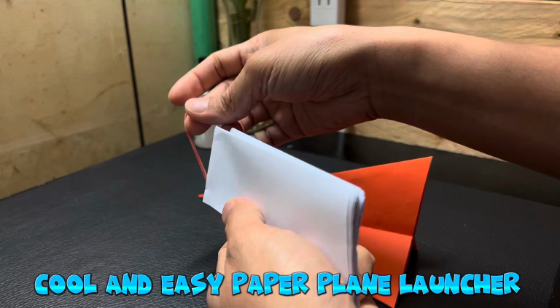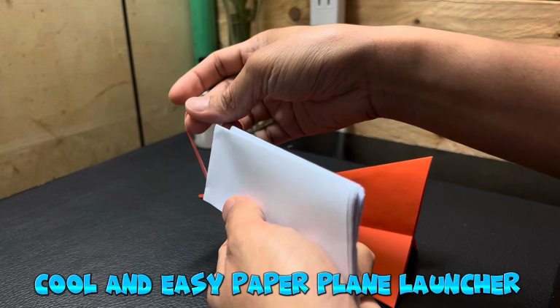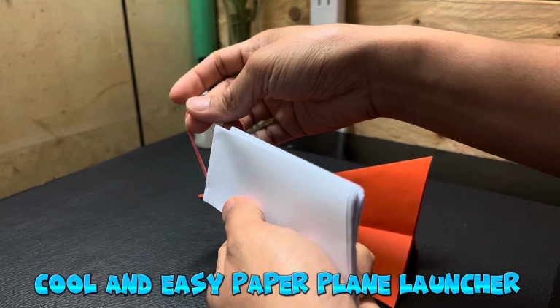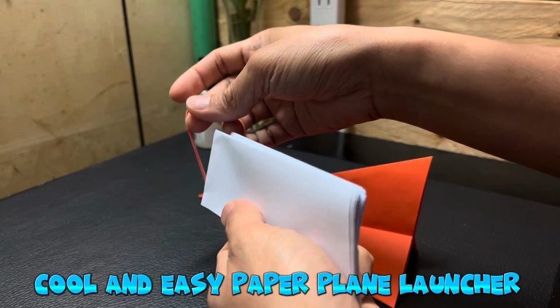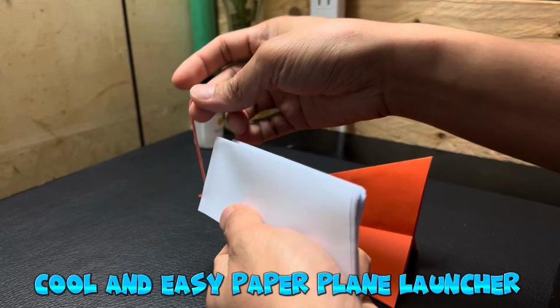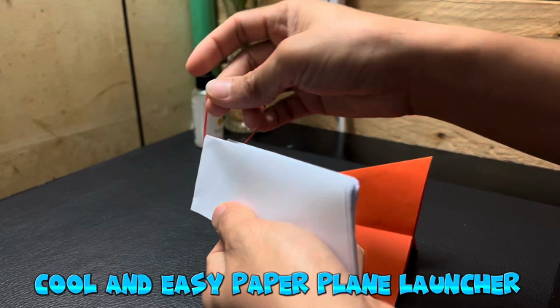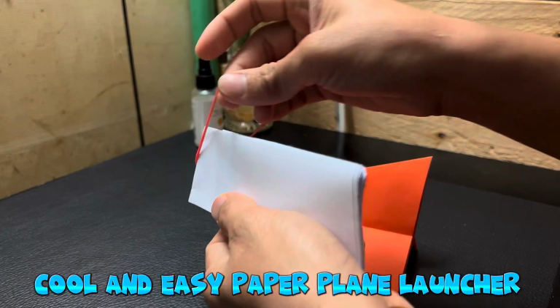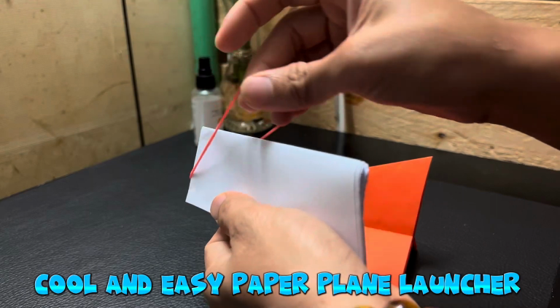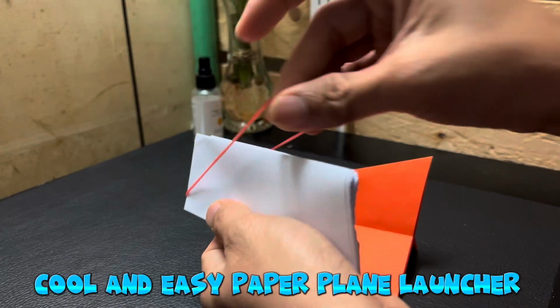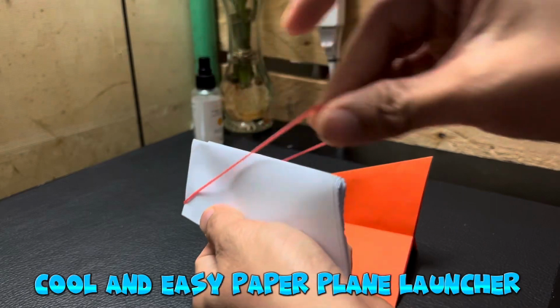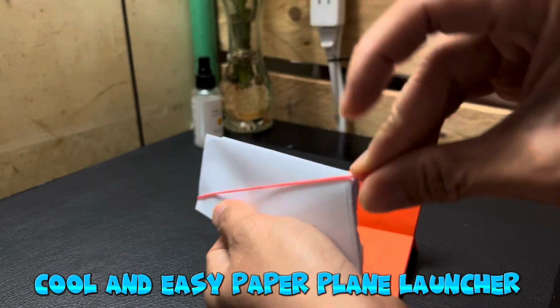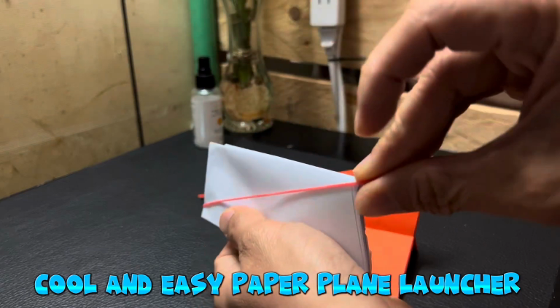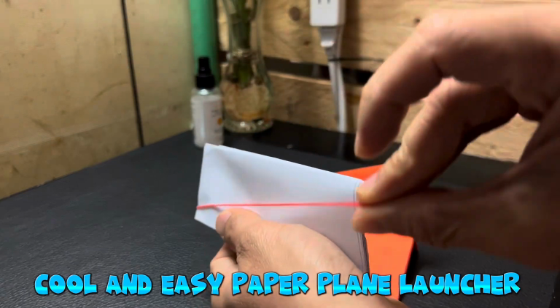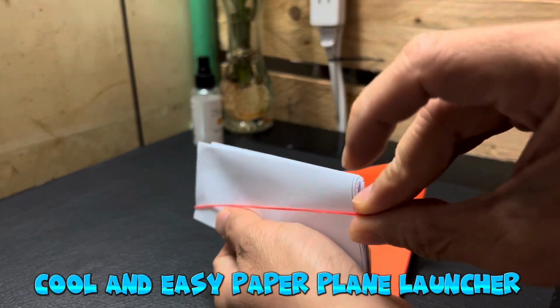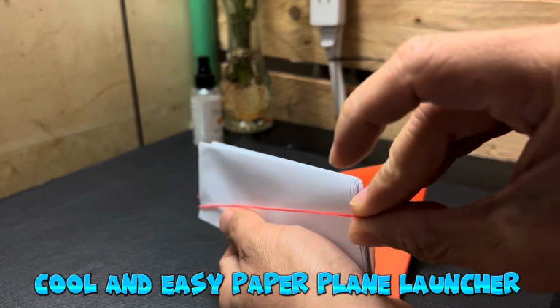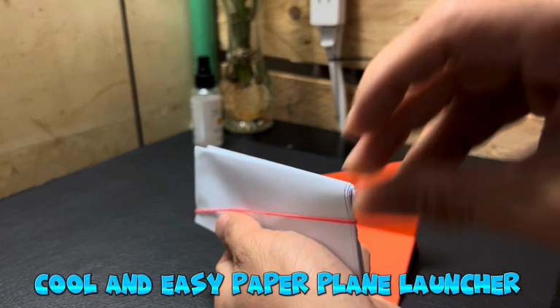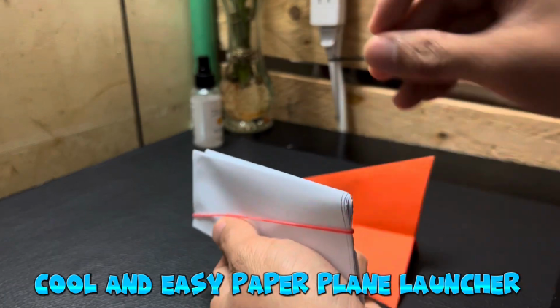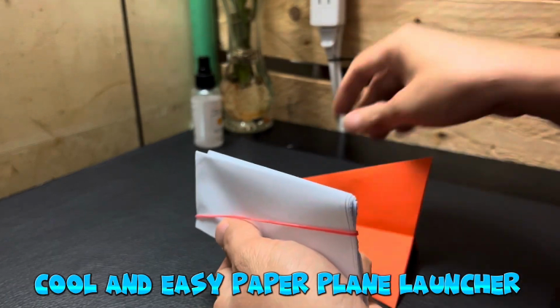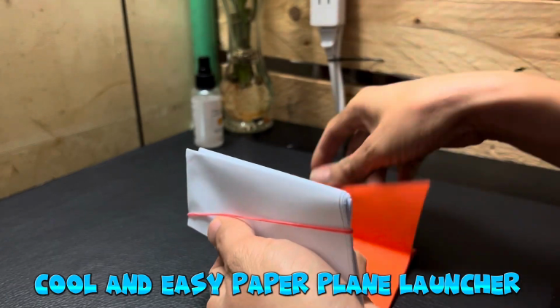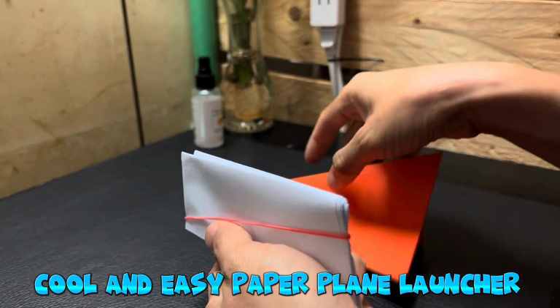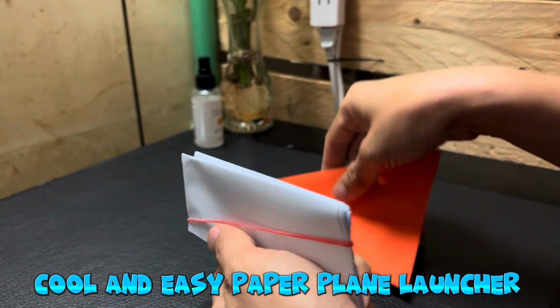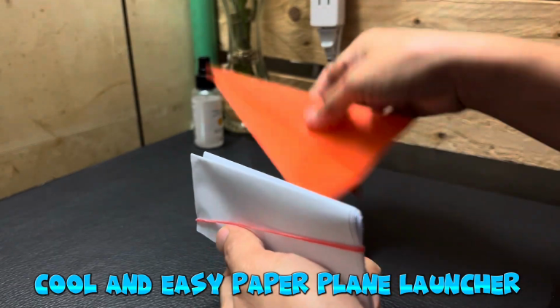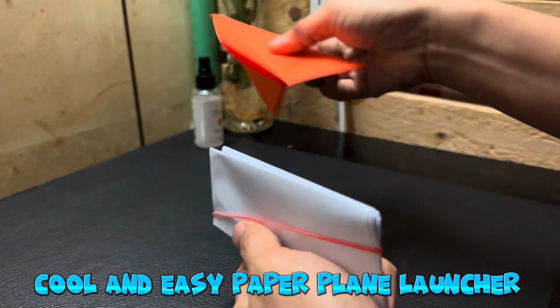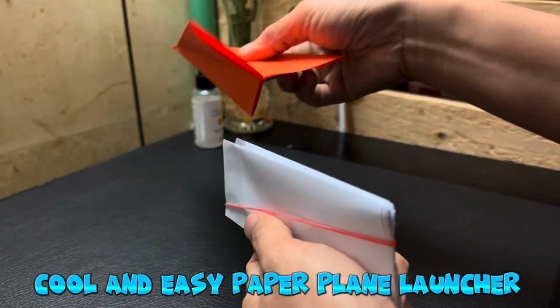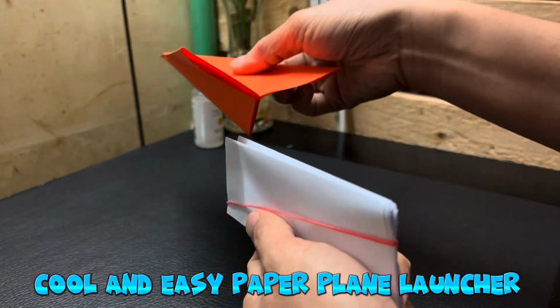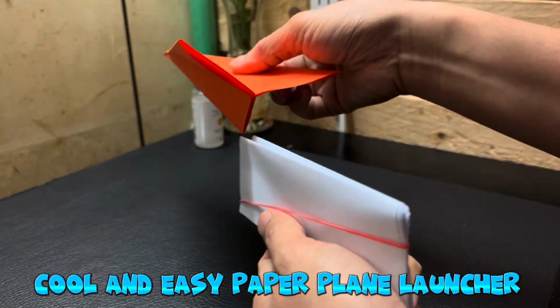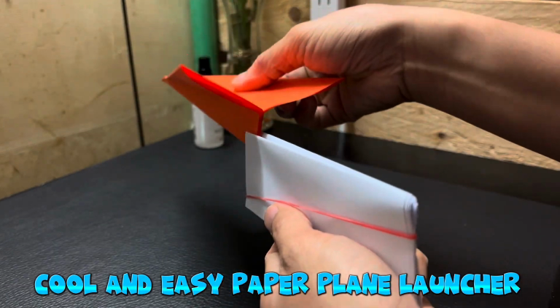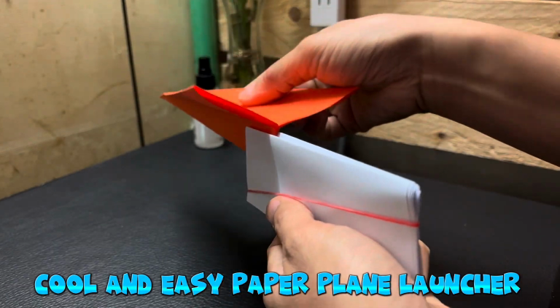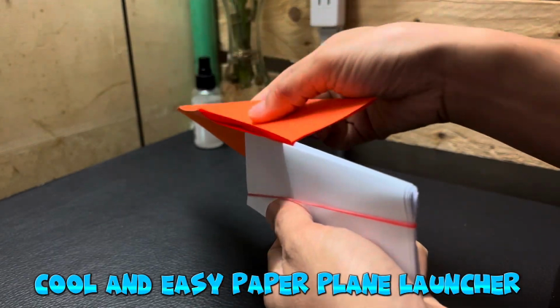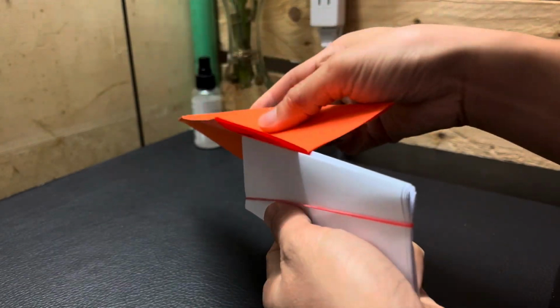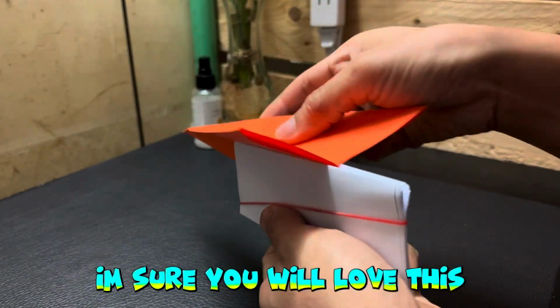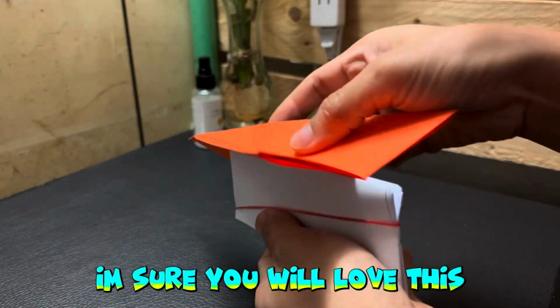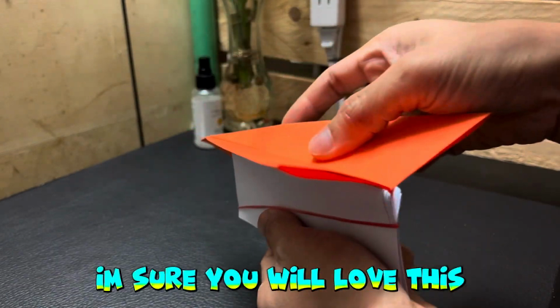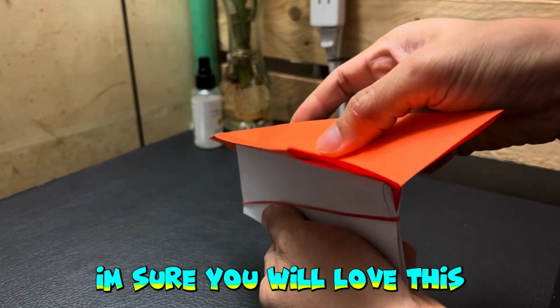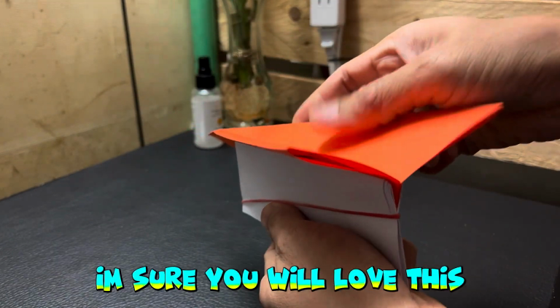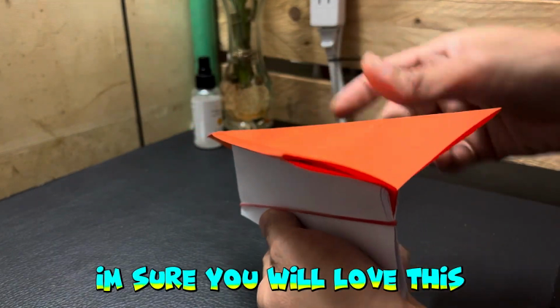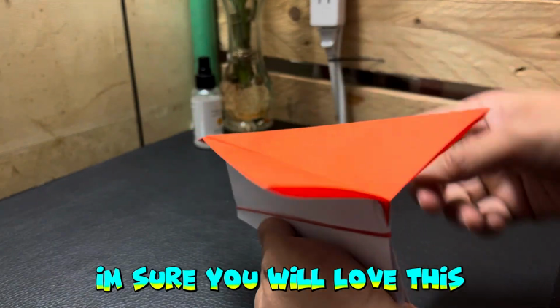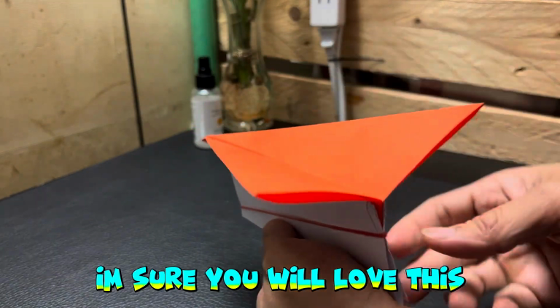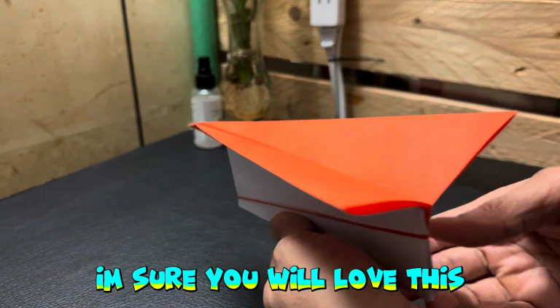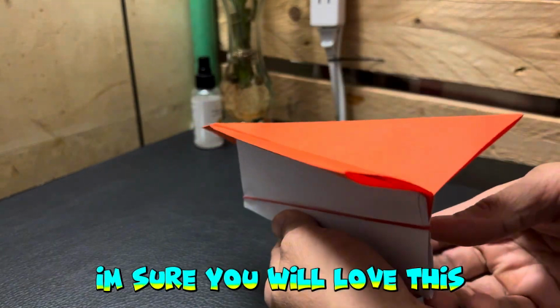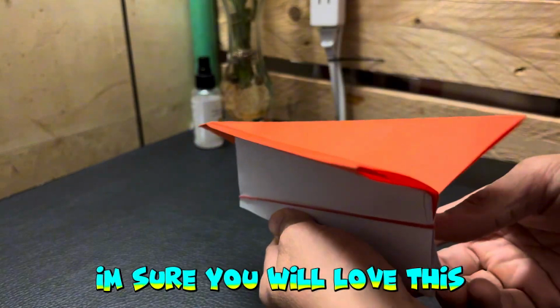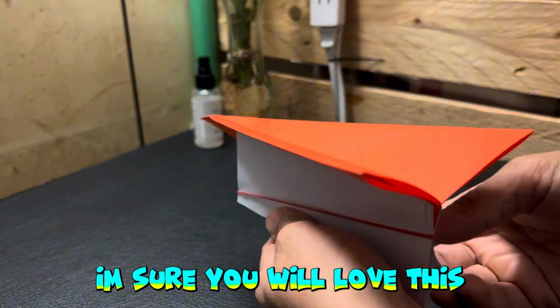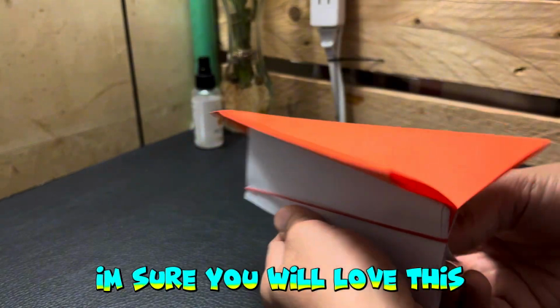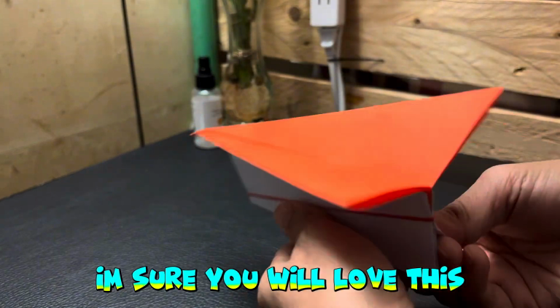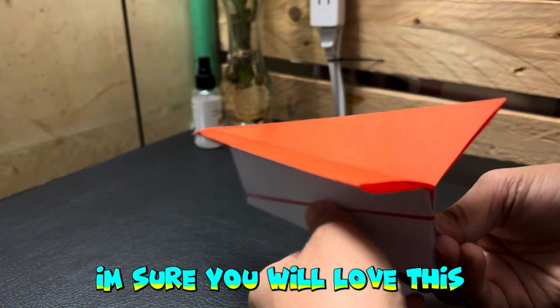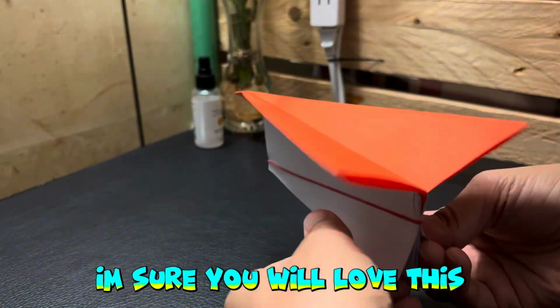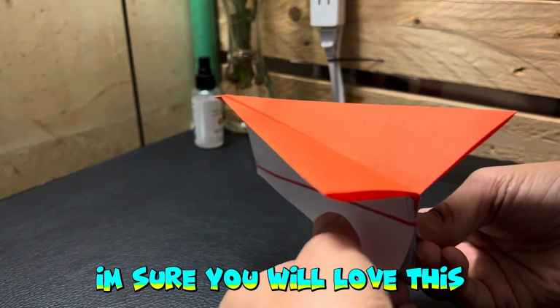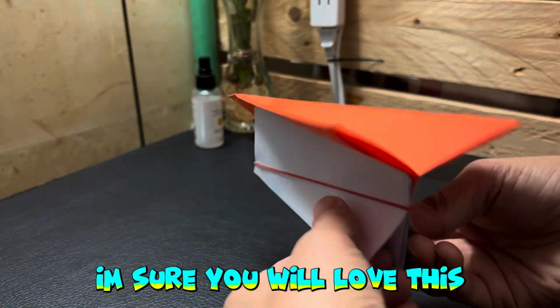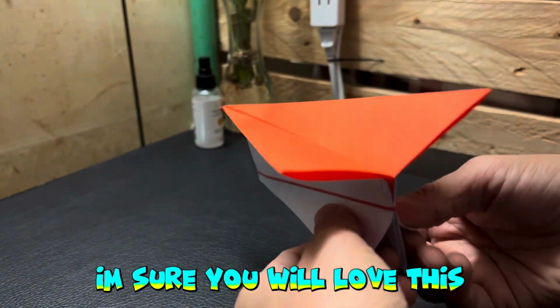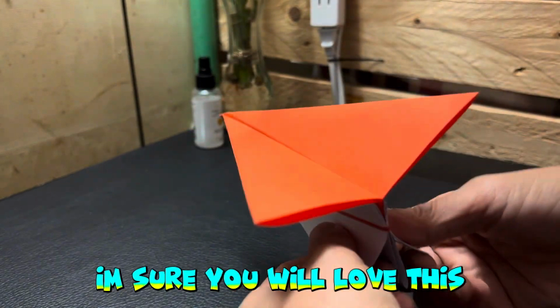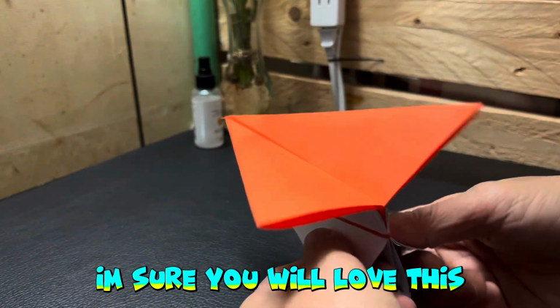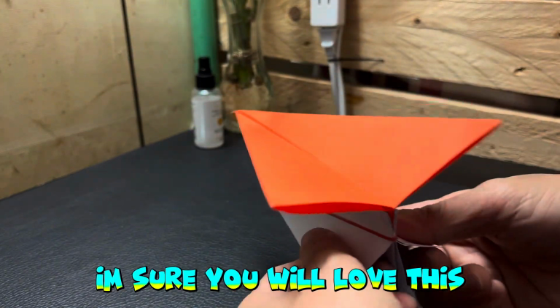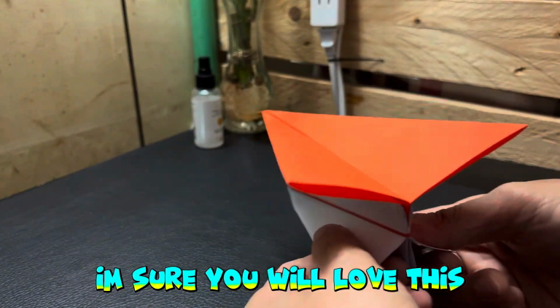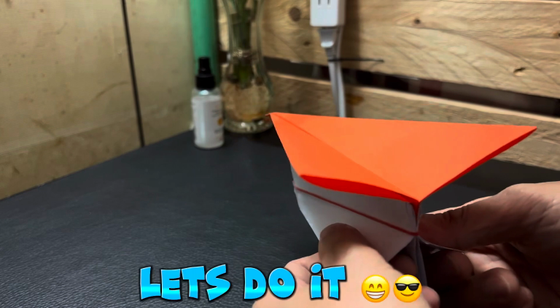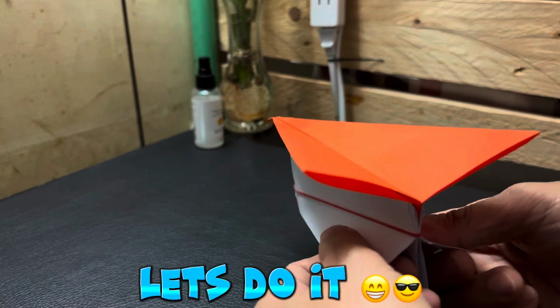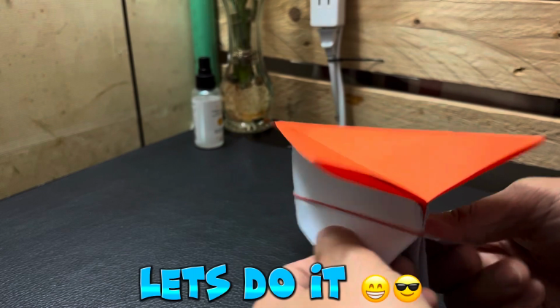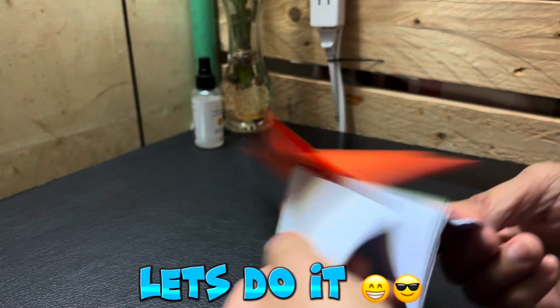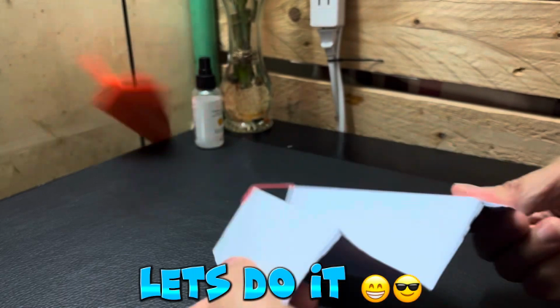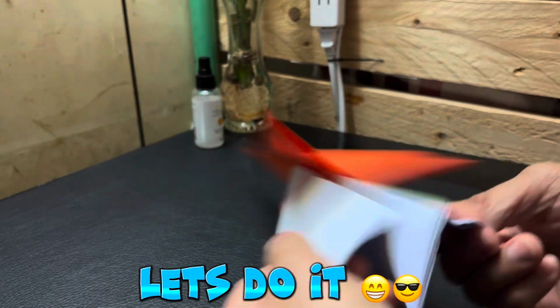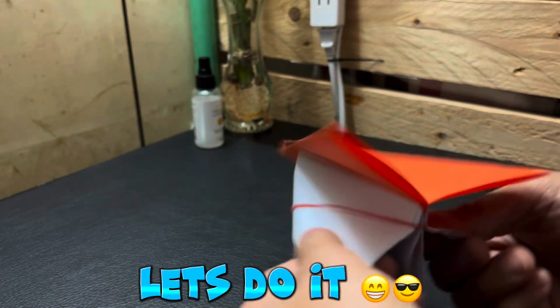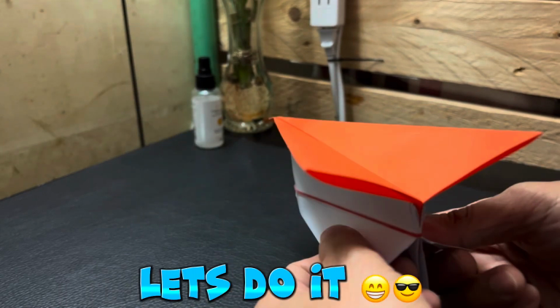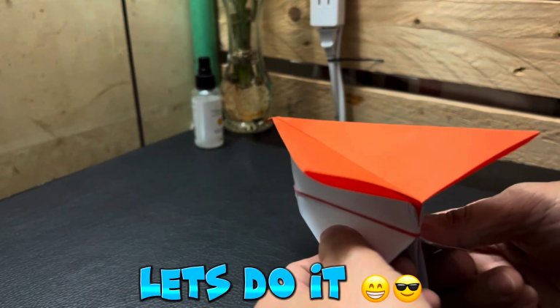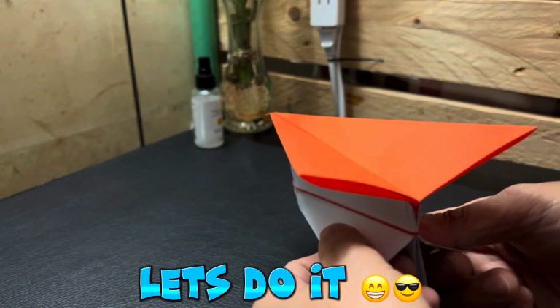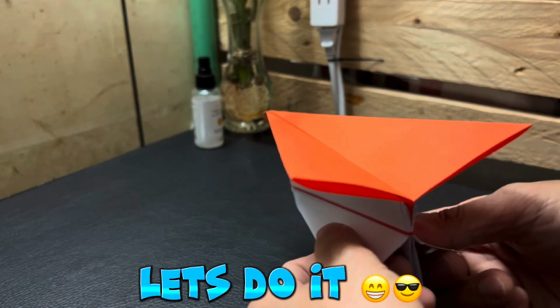Cool and easy Paper Plane Launcher. I'm sure you will love this! Let's do it!